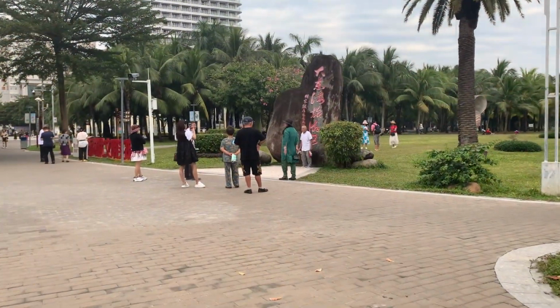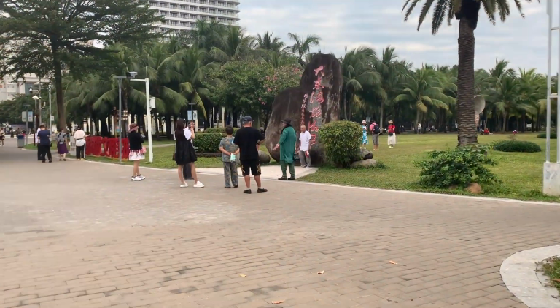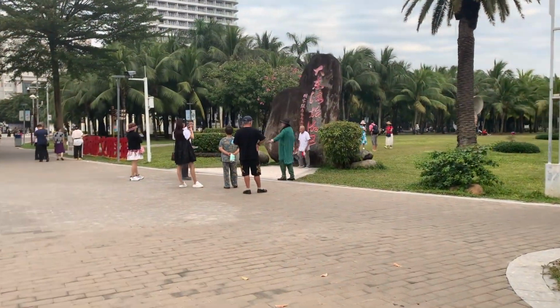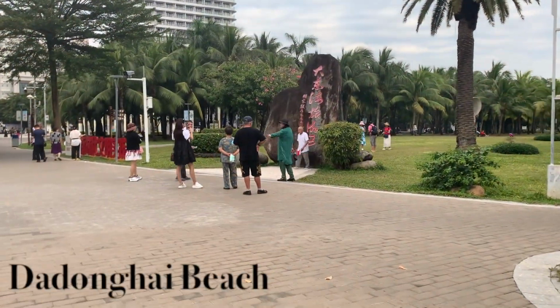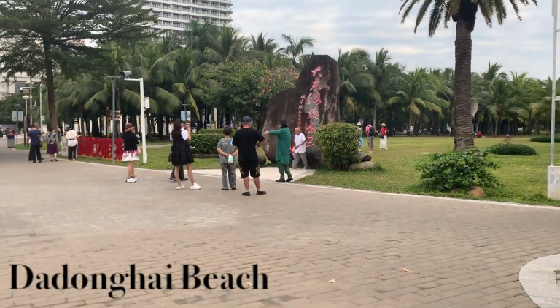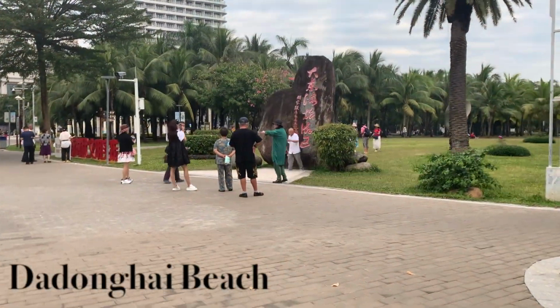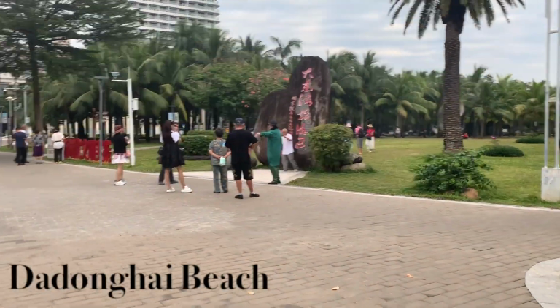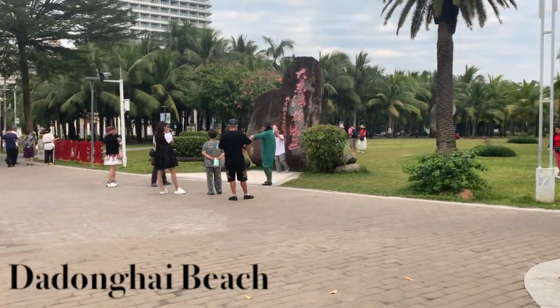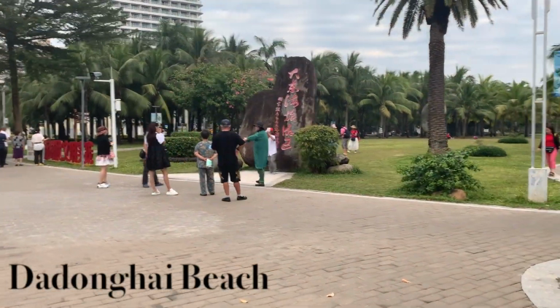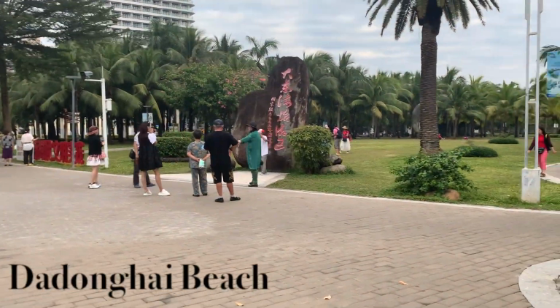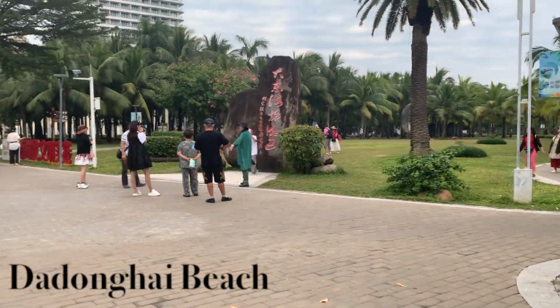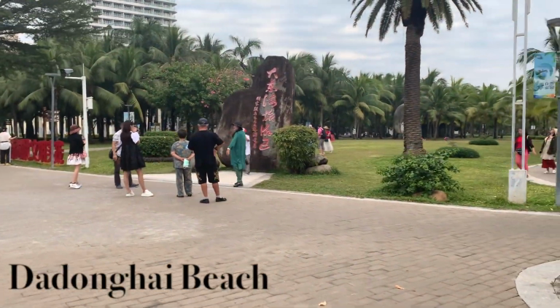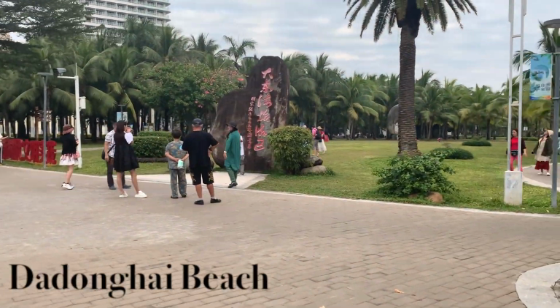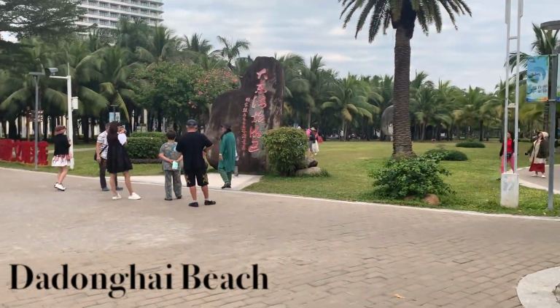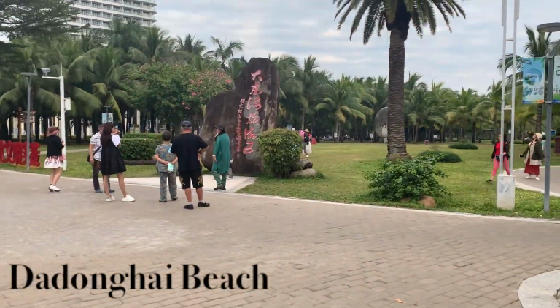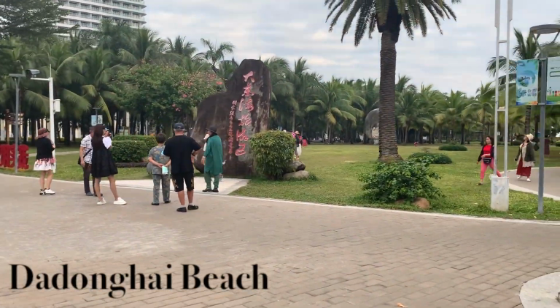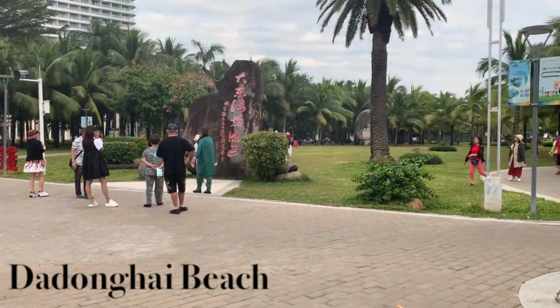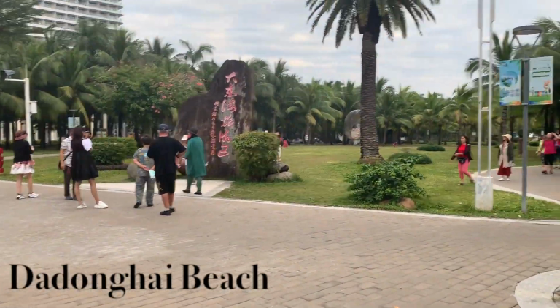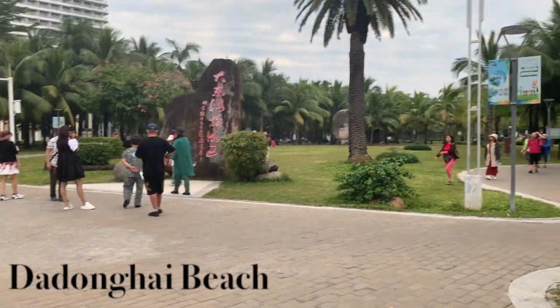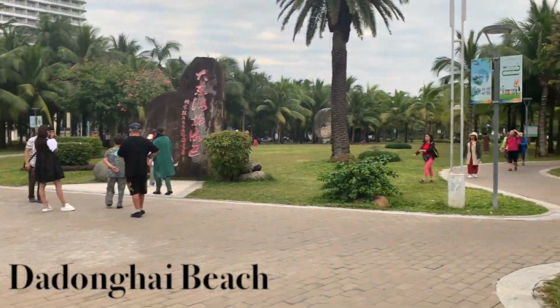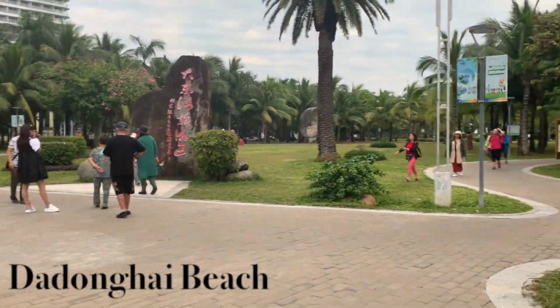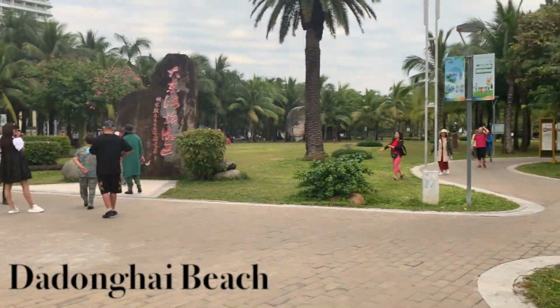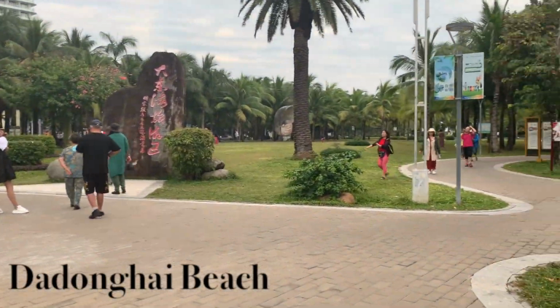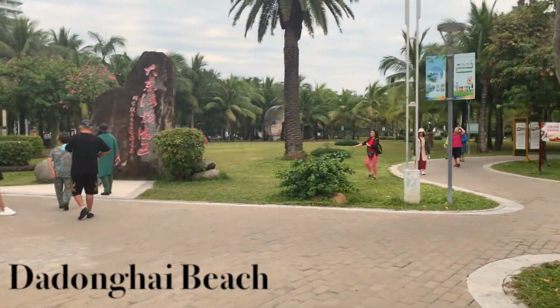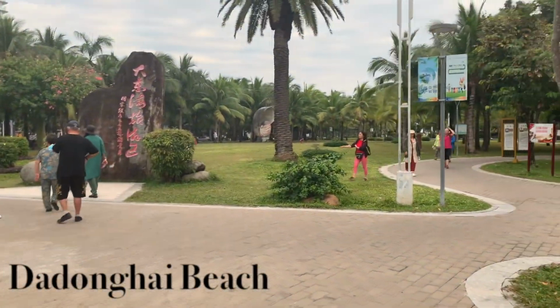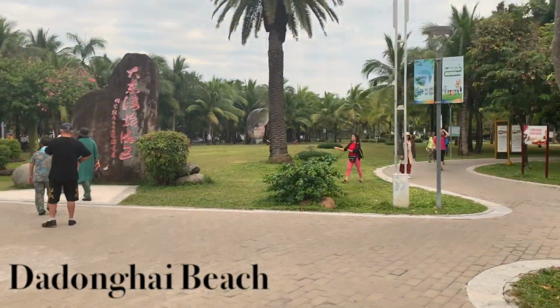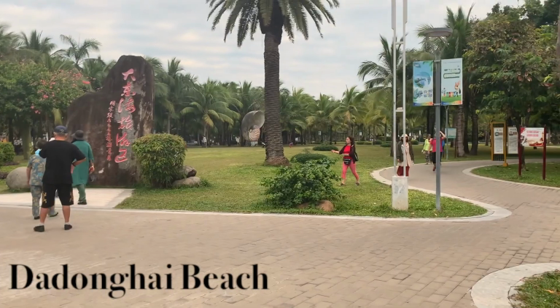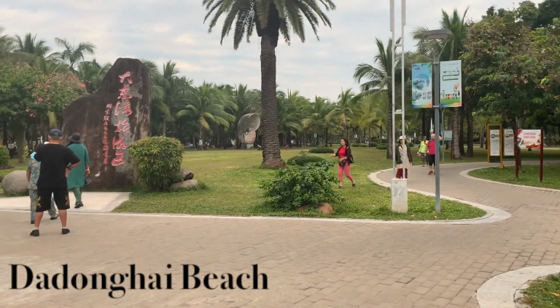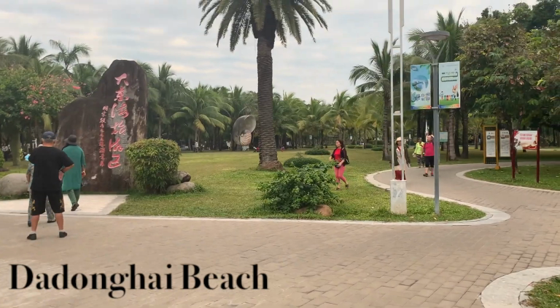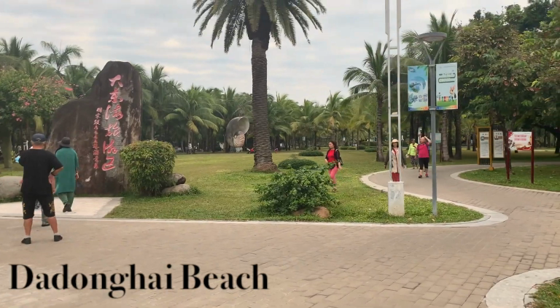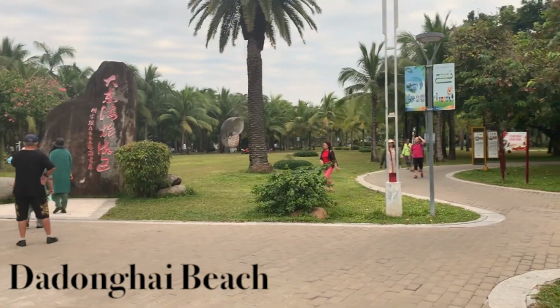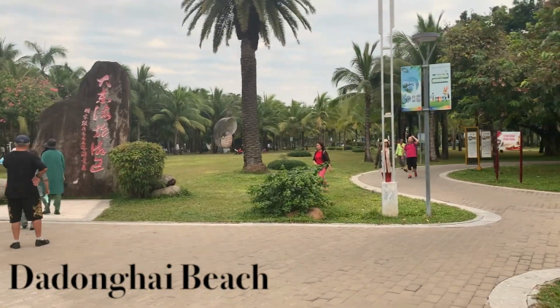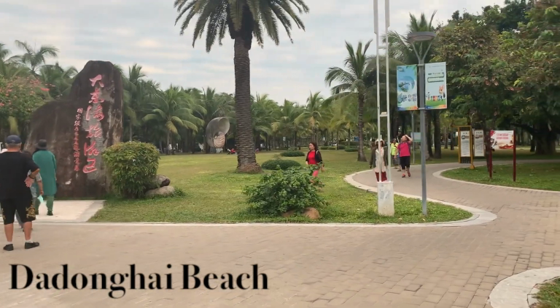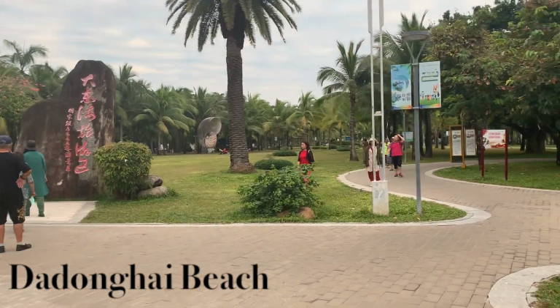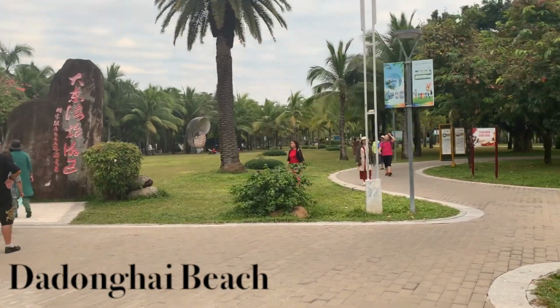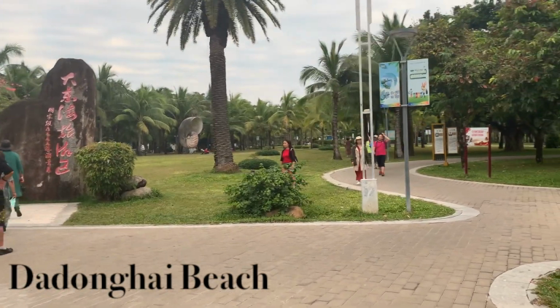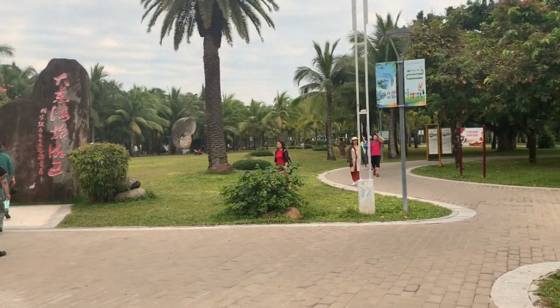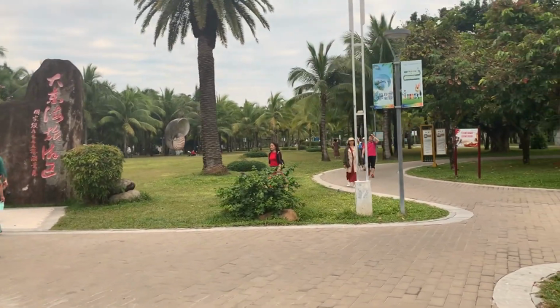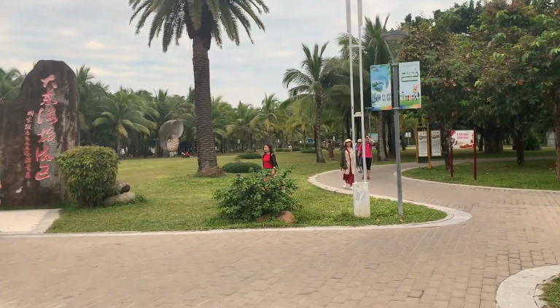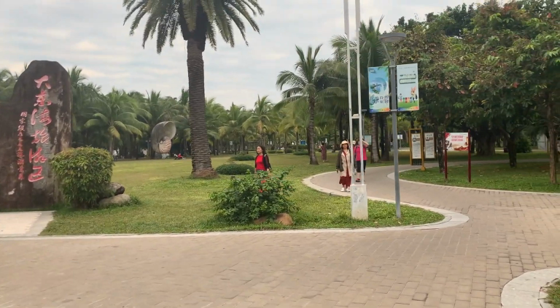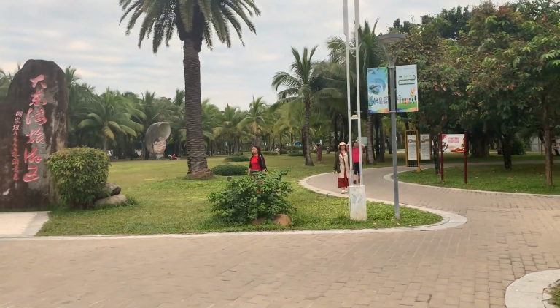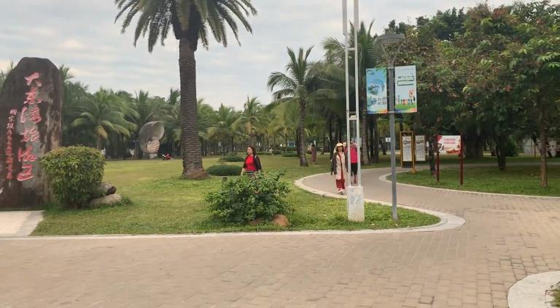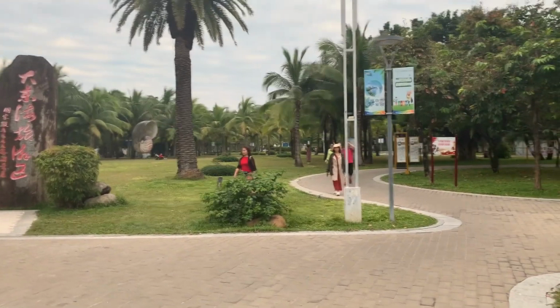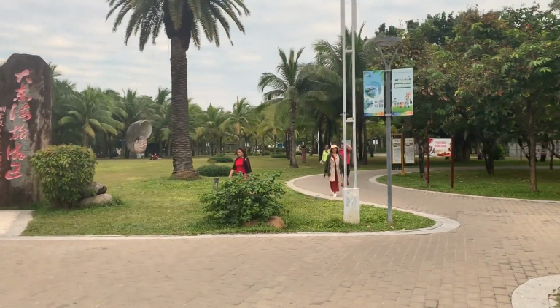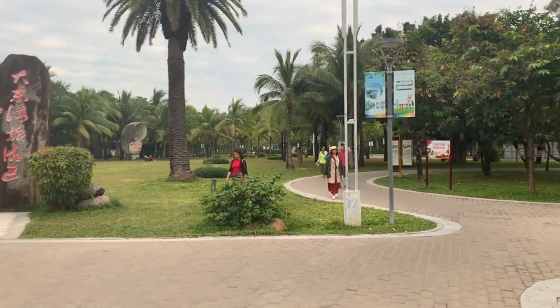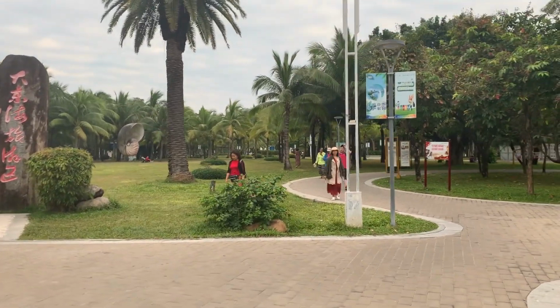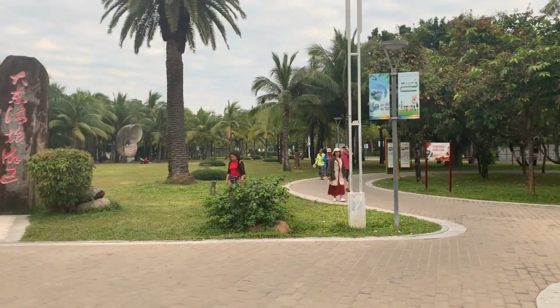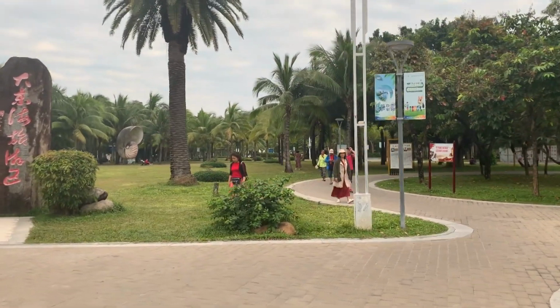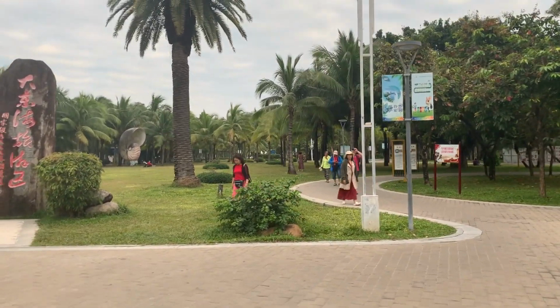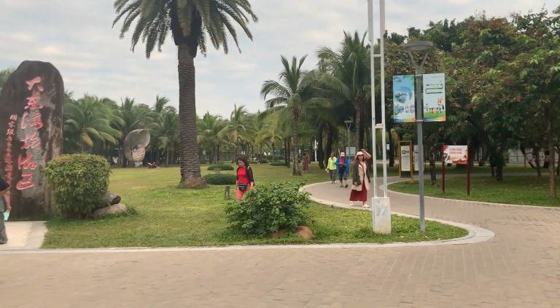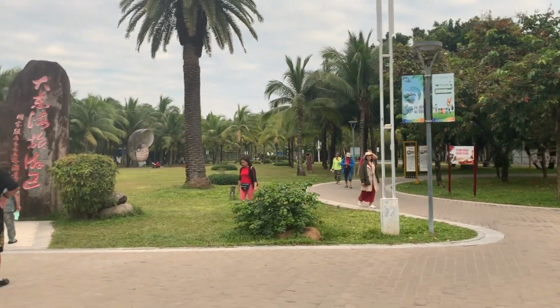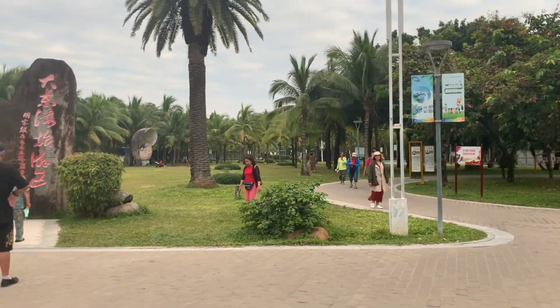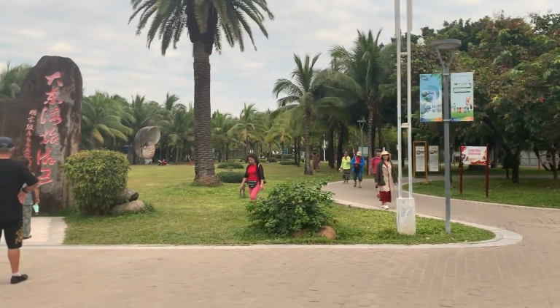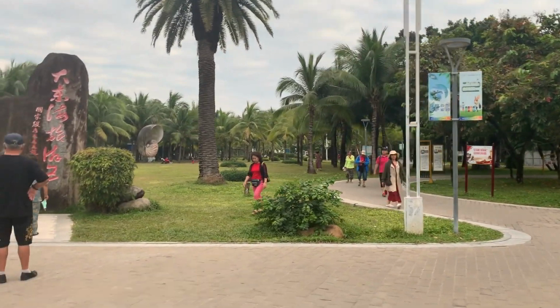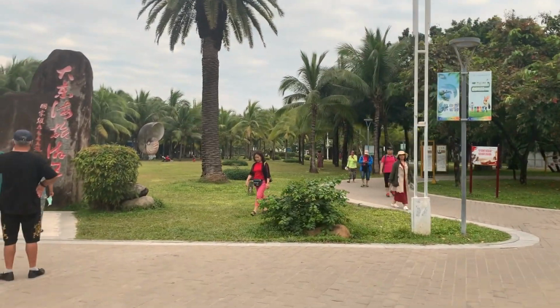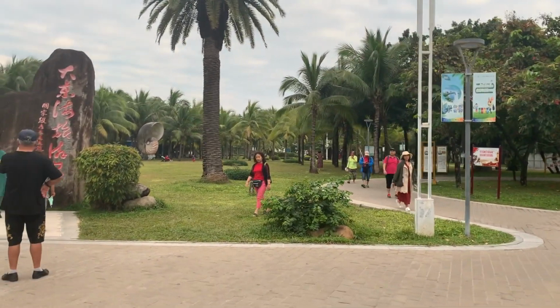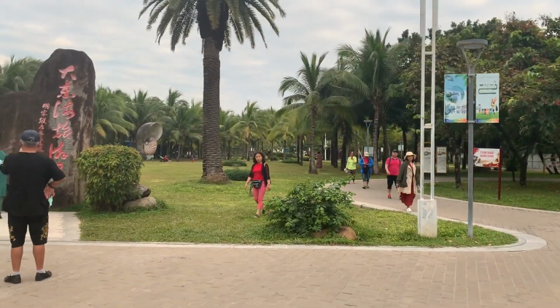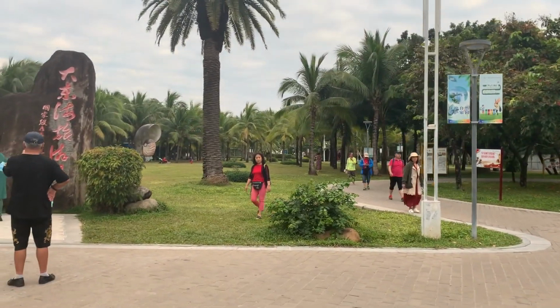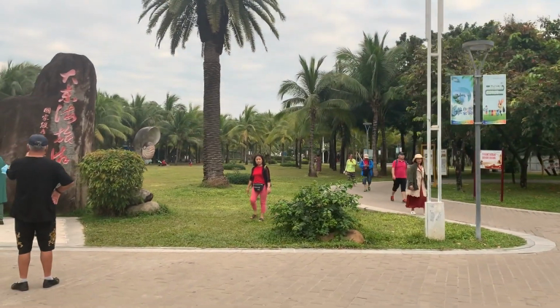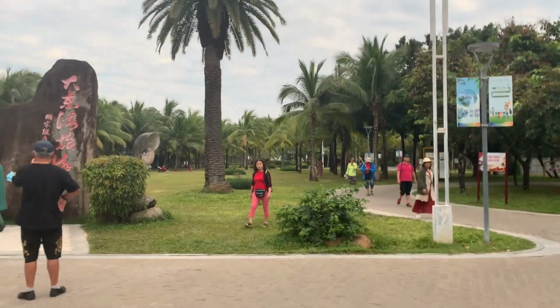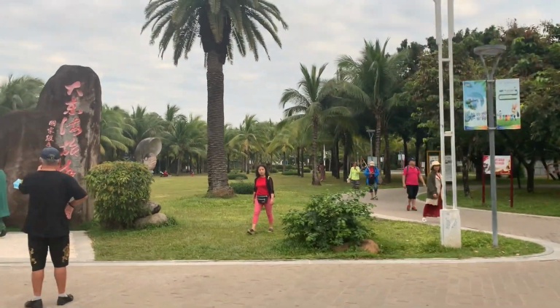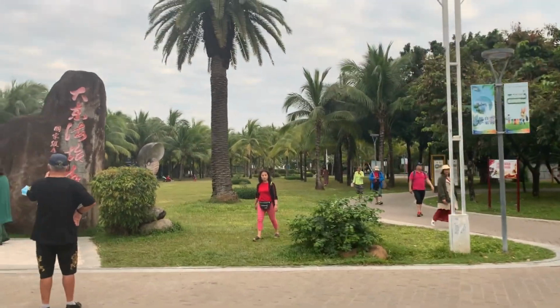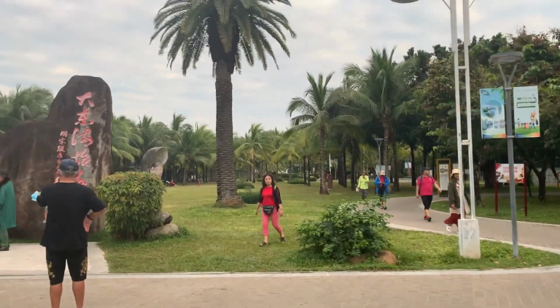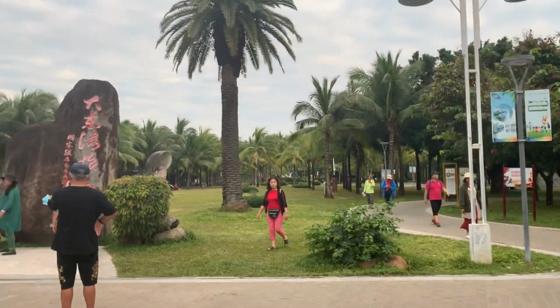This is Dadan High Beach. It's popular for its night markets and it has a lot of restaurants on the boardwalk near the water.